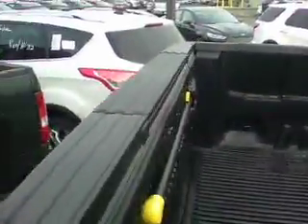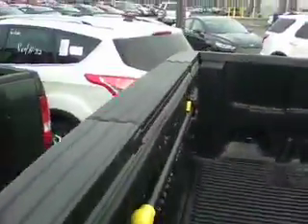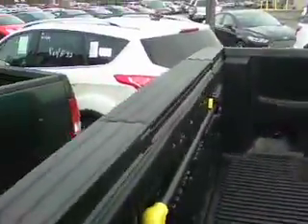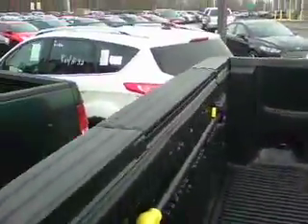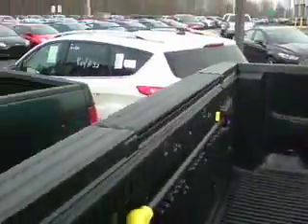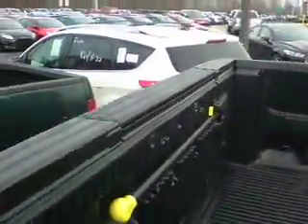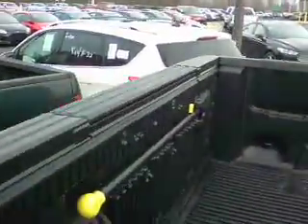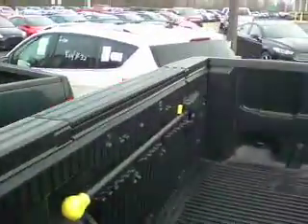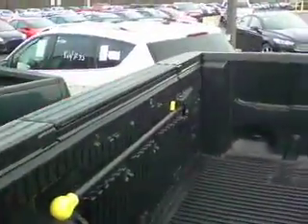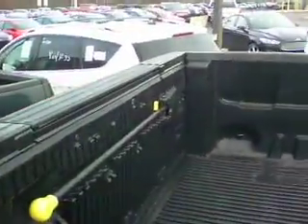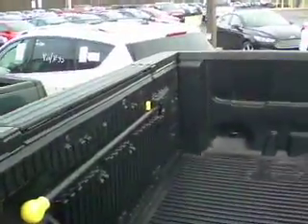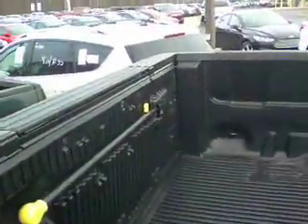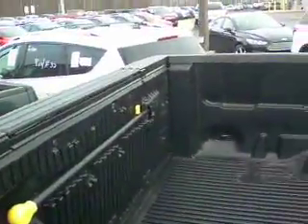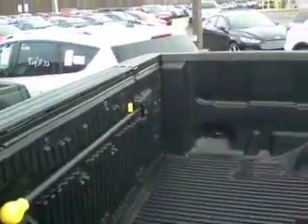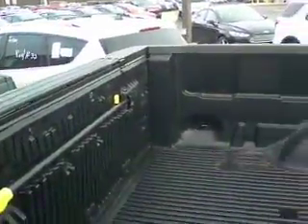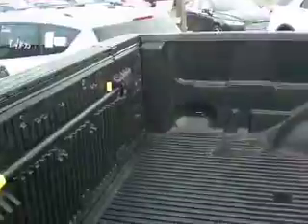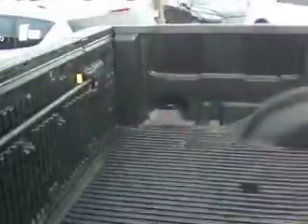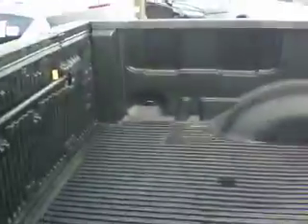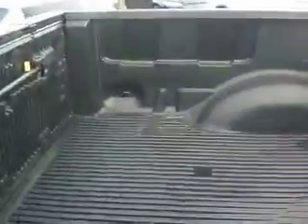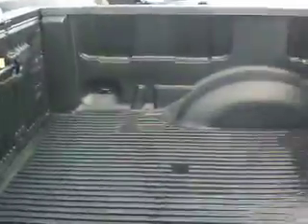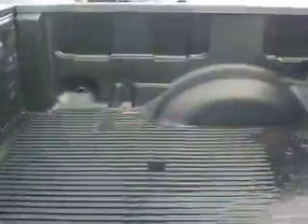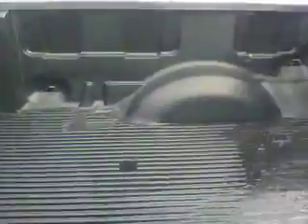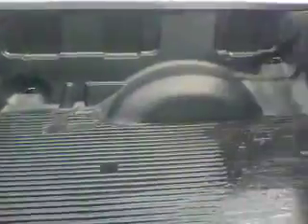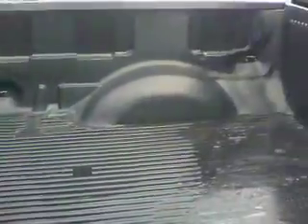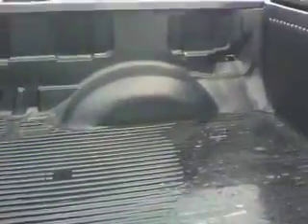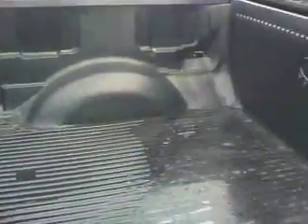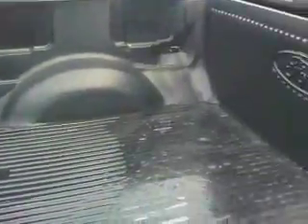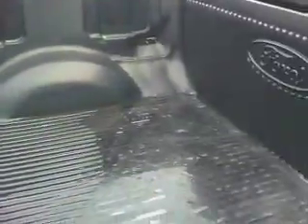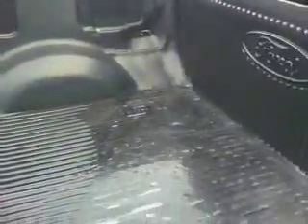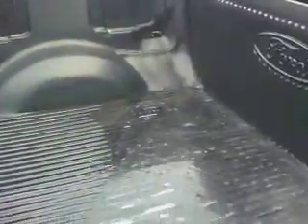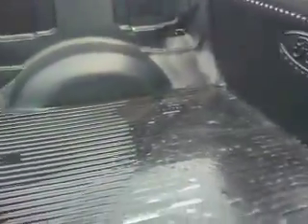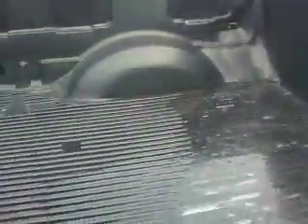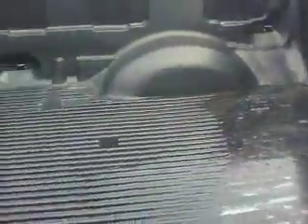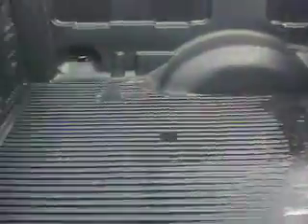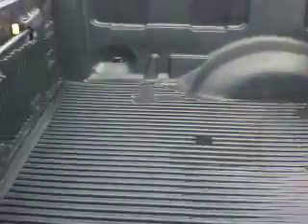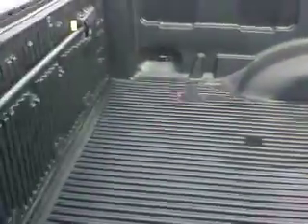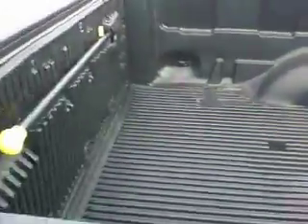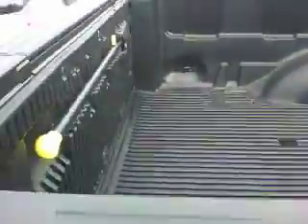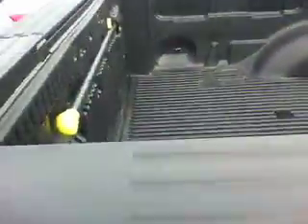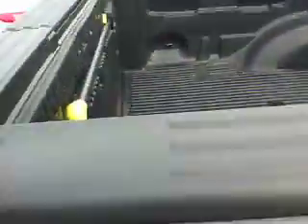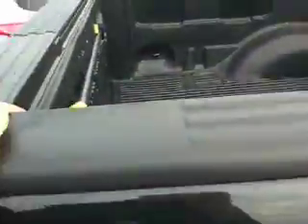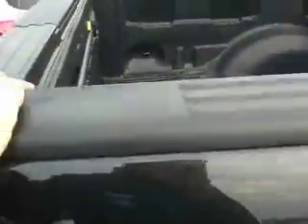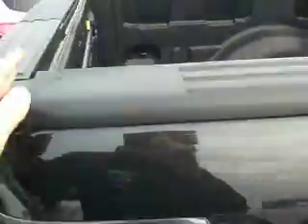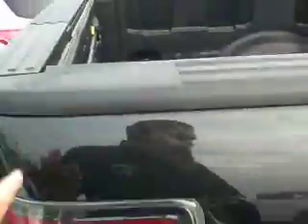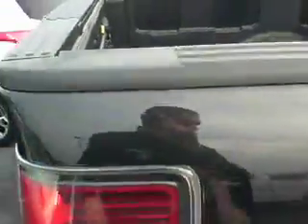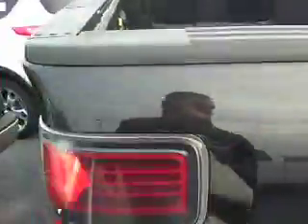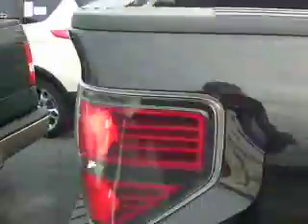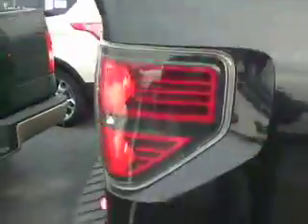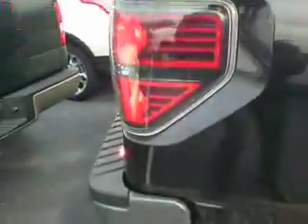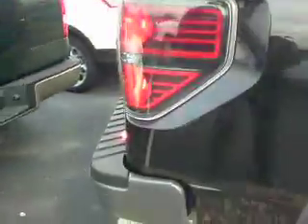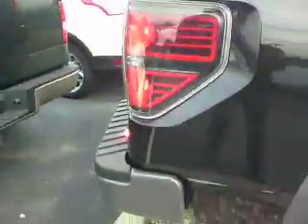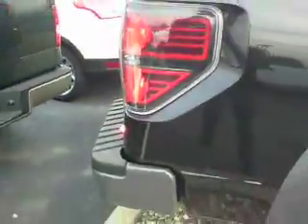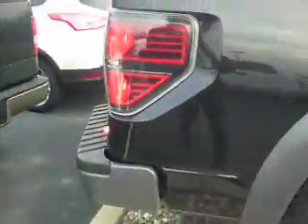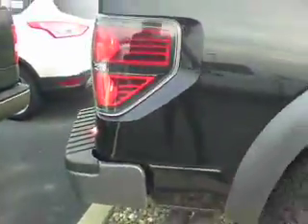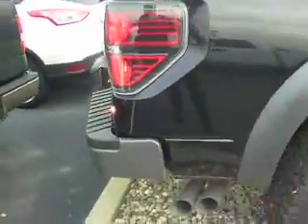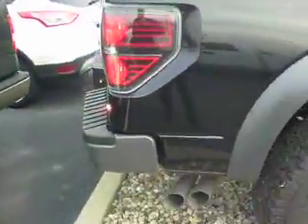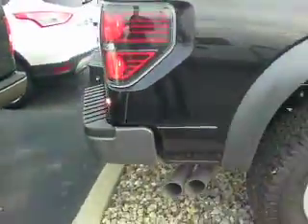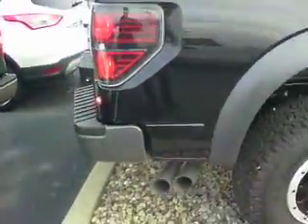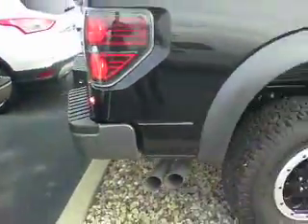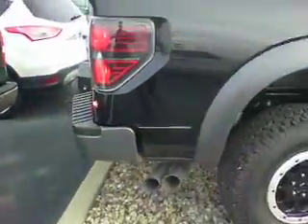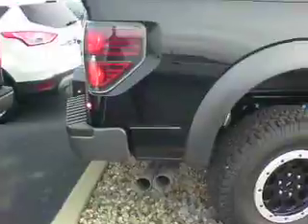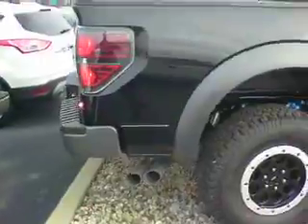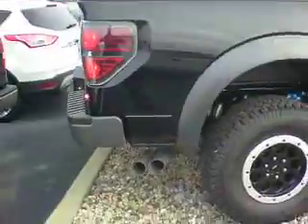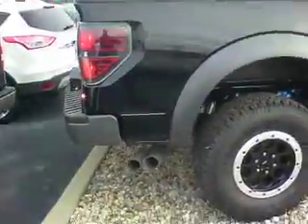This does have the tailgate step. Heard you guys talking about the bed liner — obviously we can do that either way if you do prefer the spray-in.